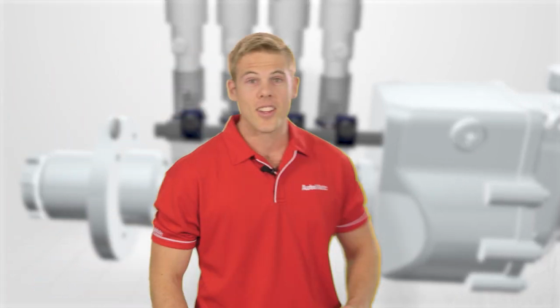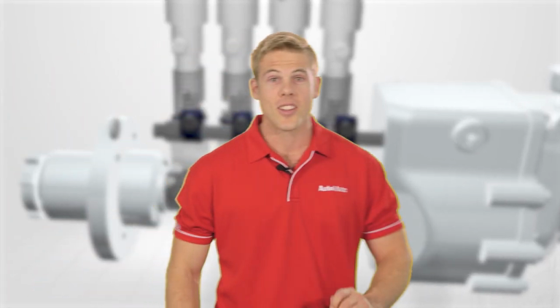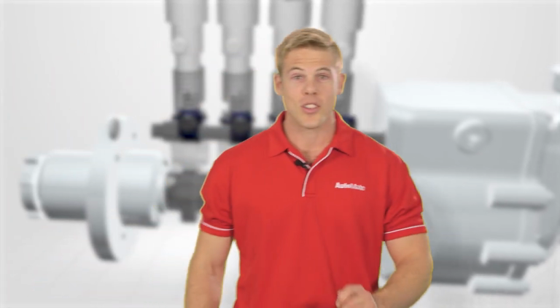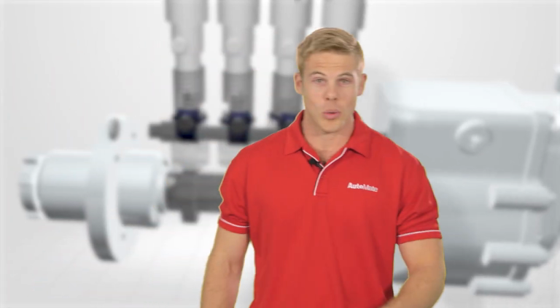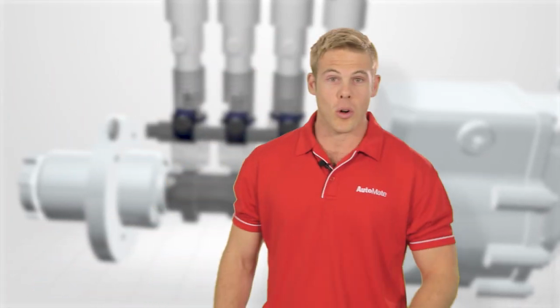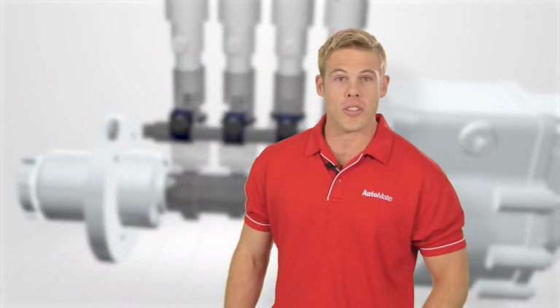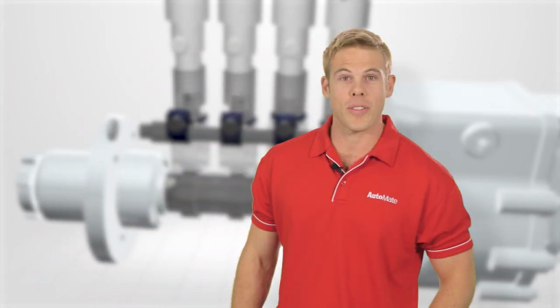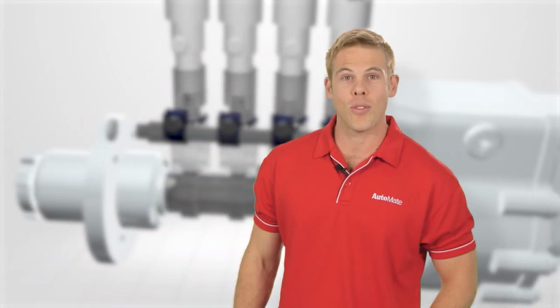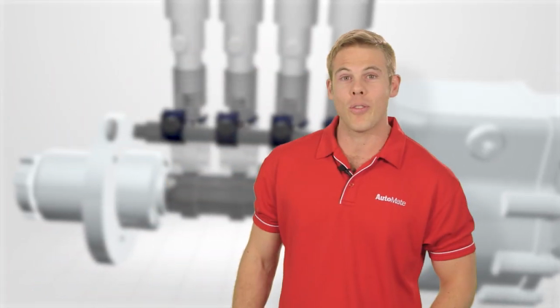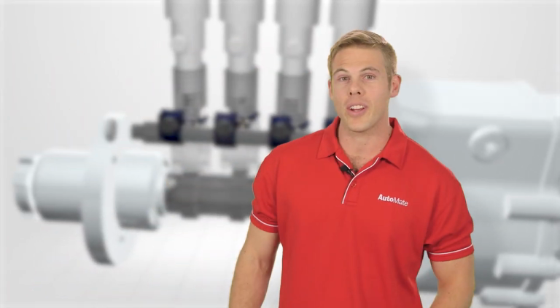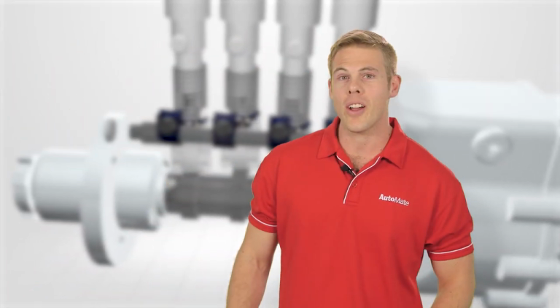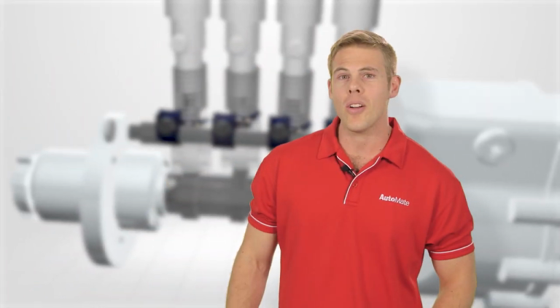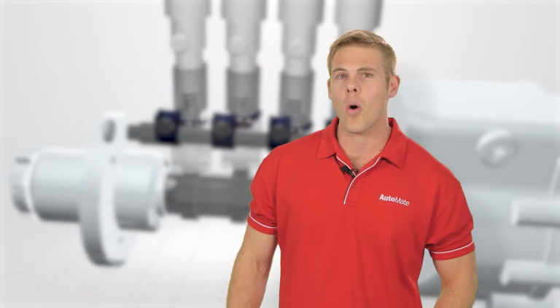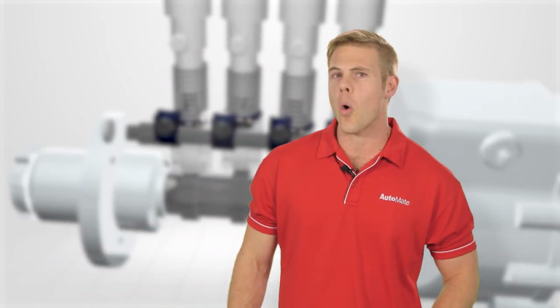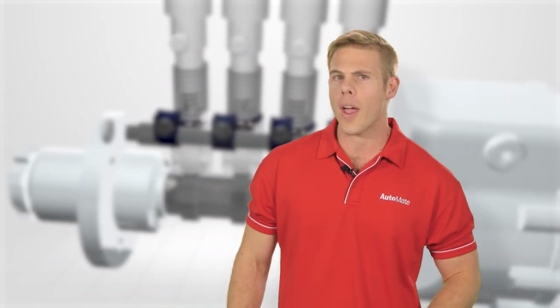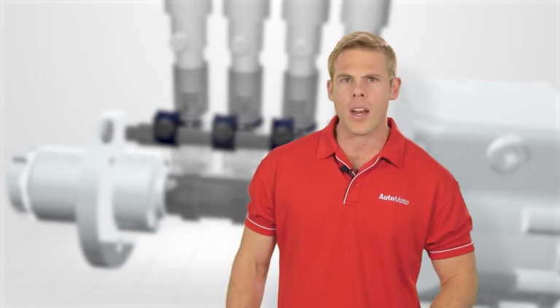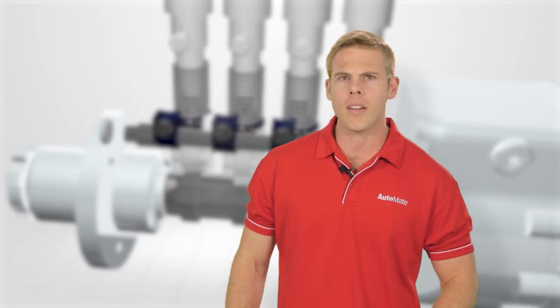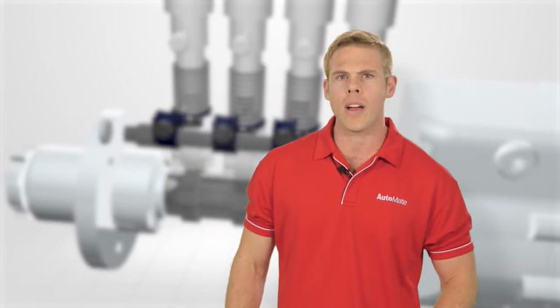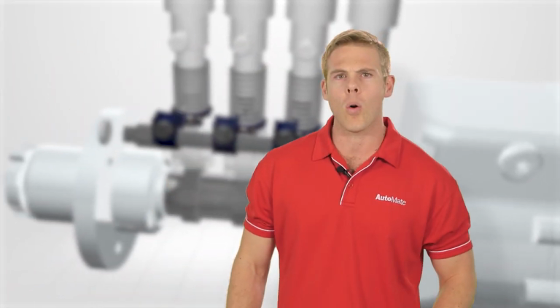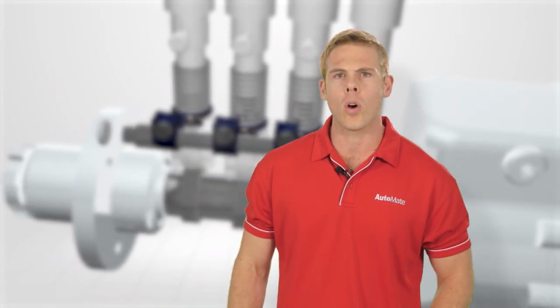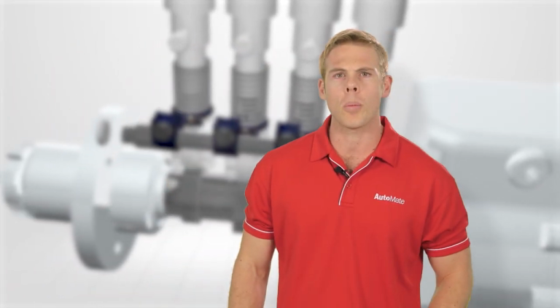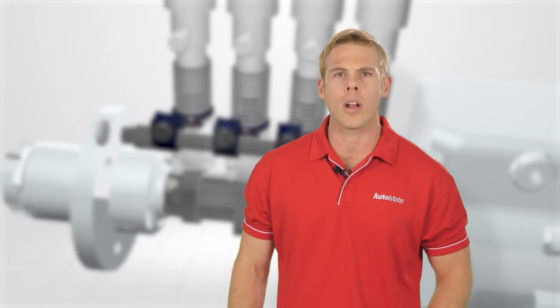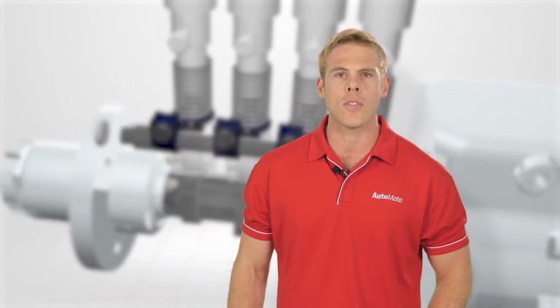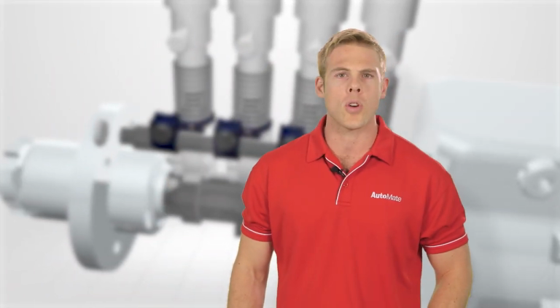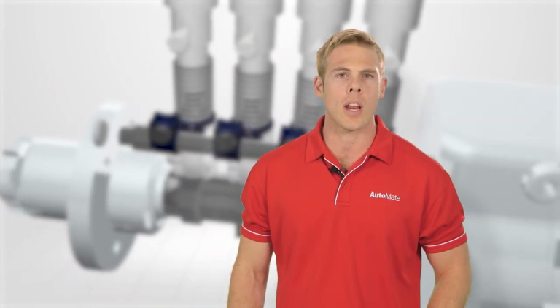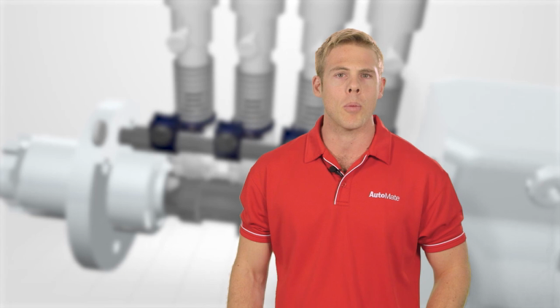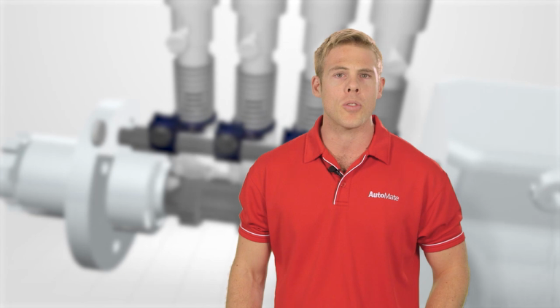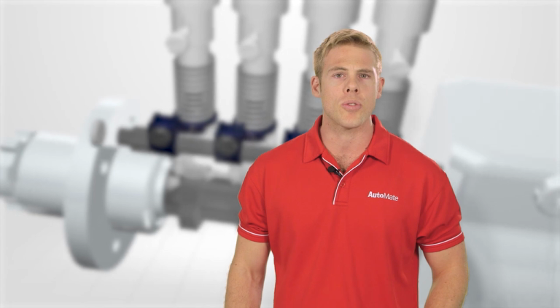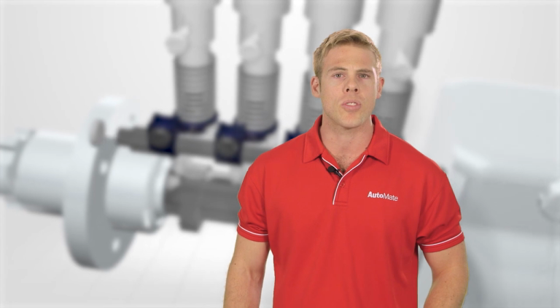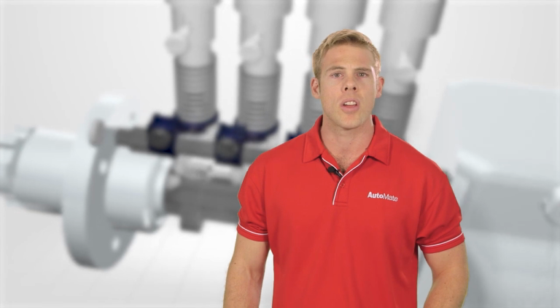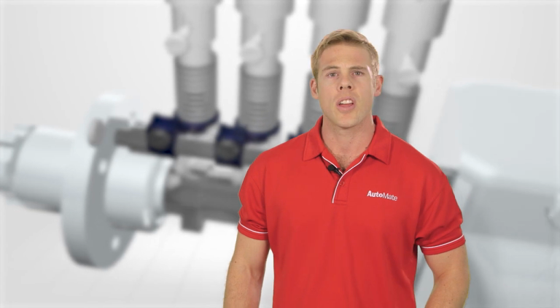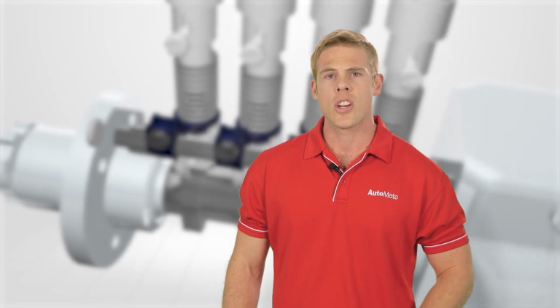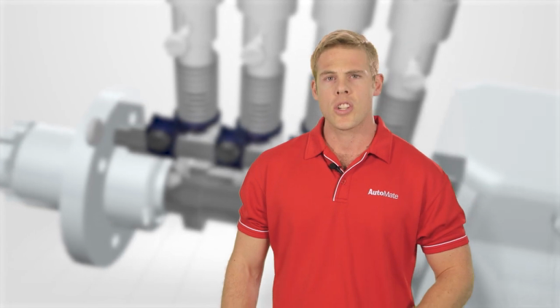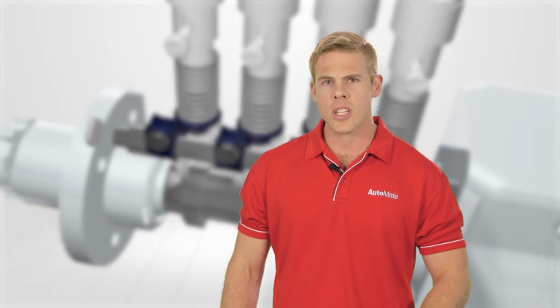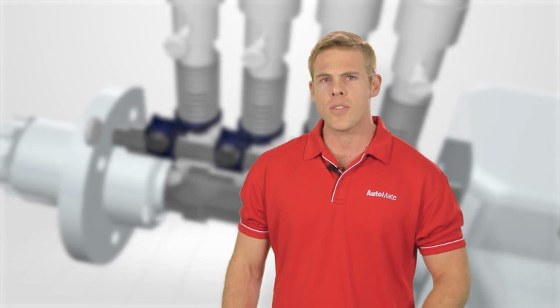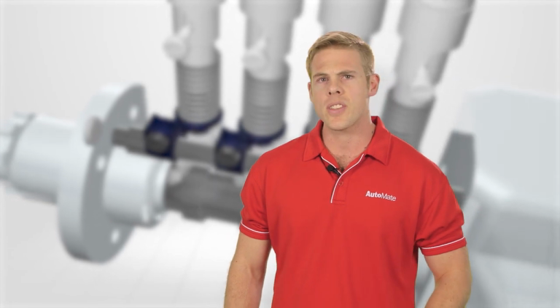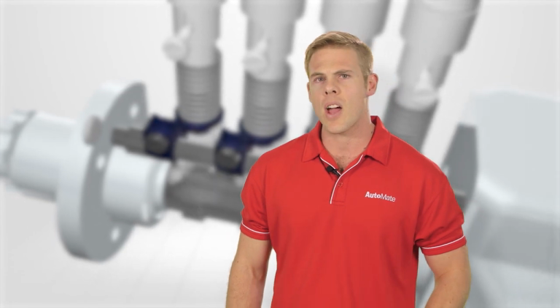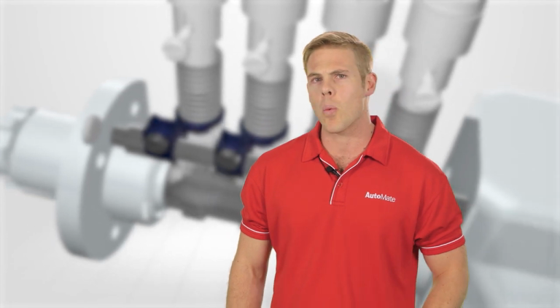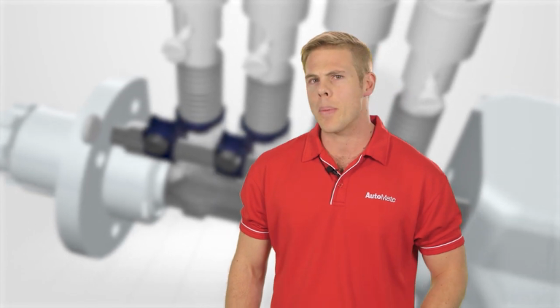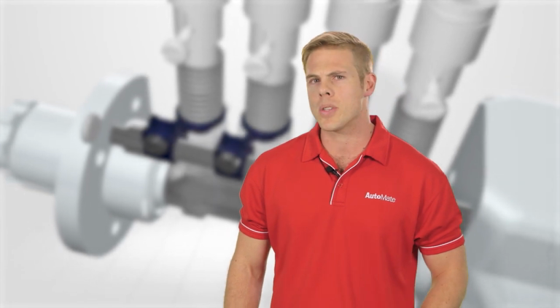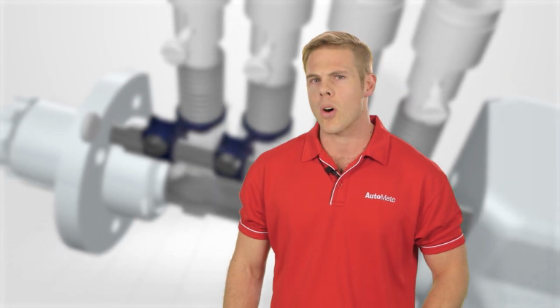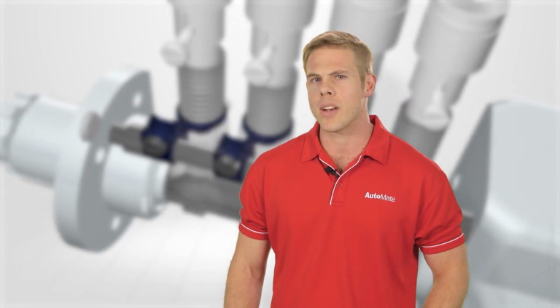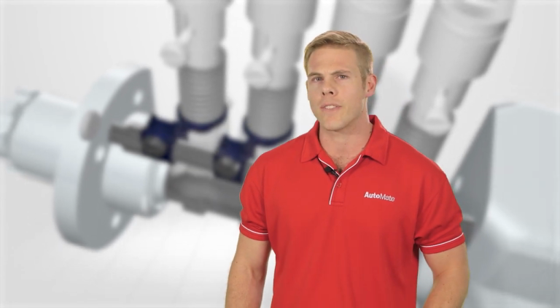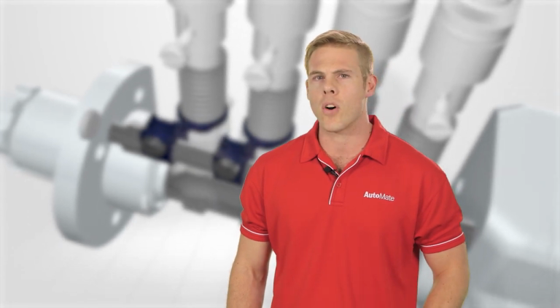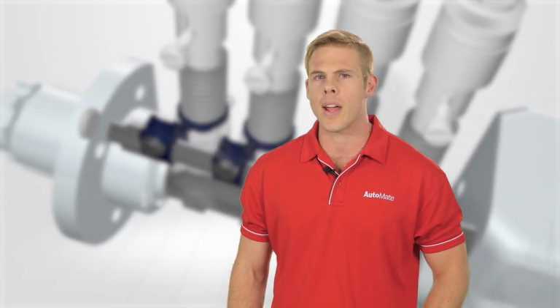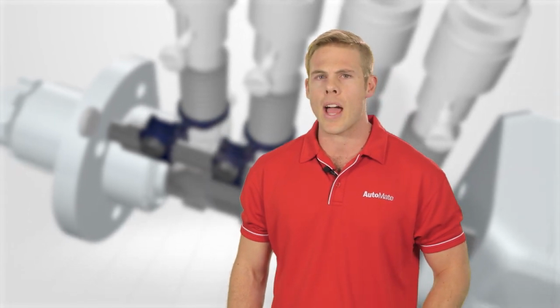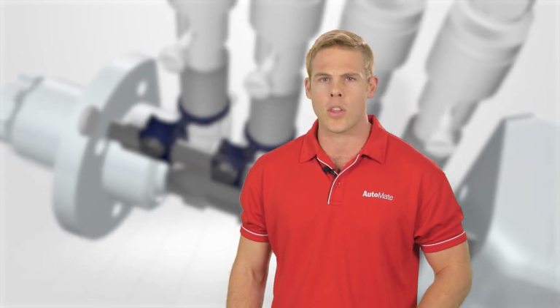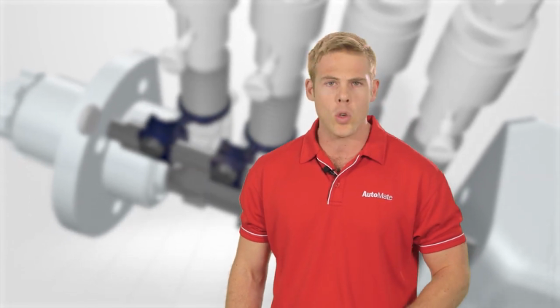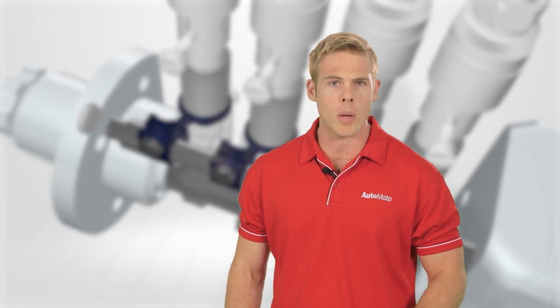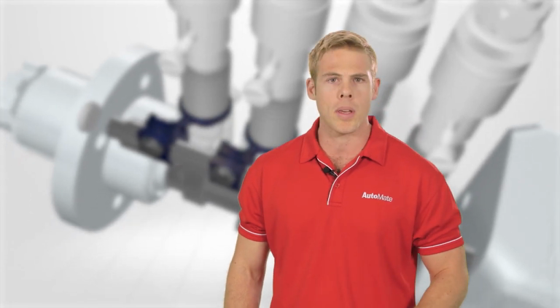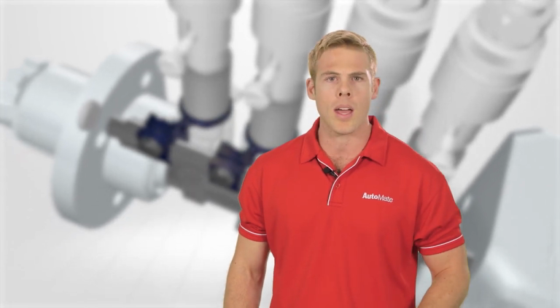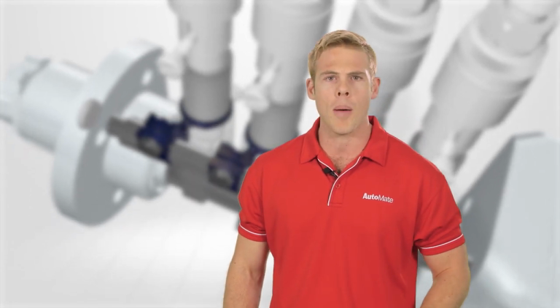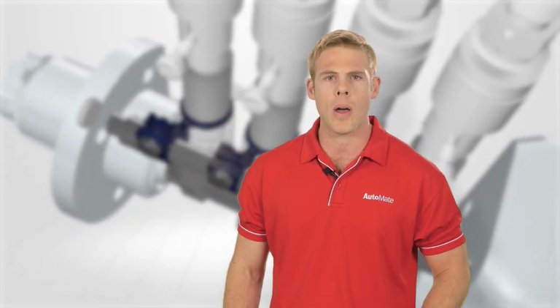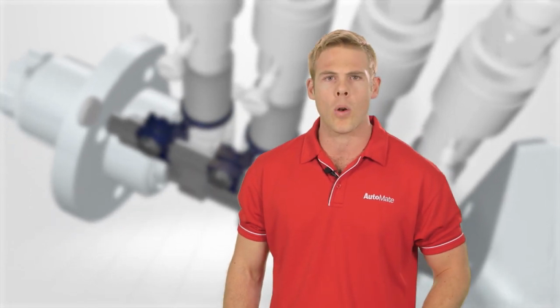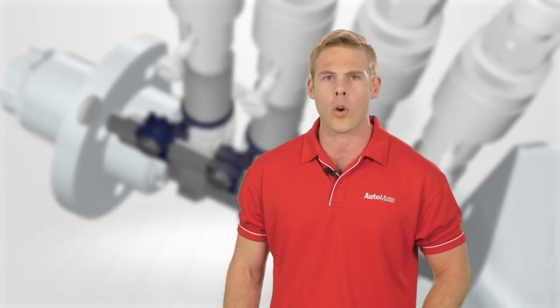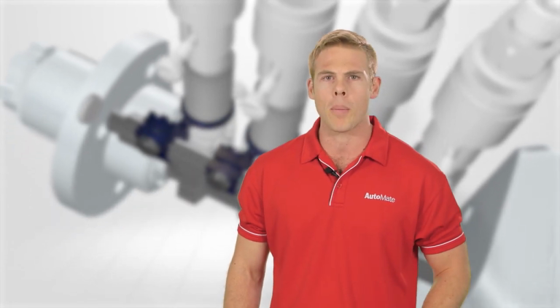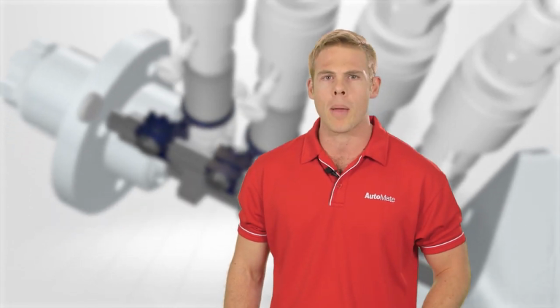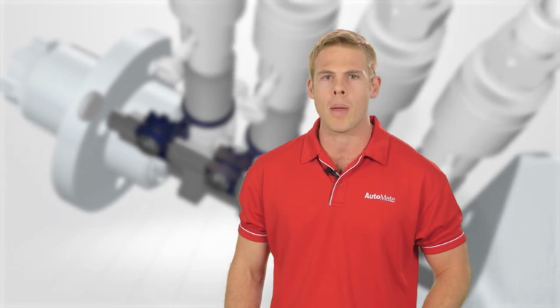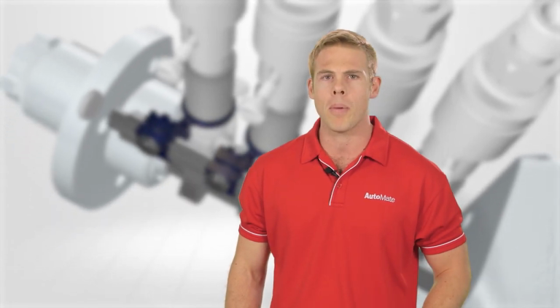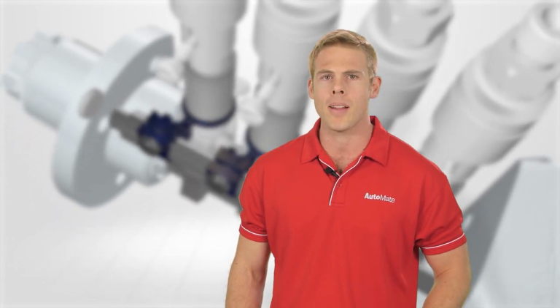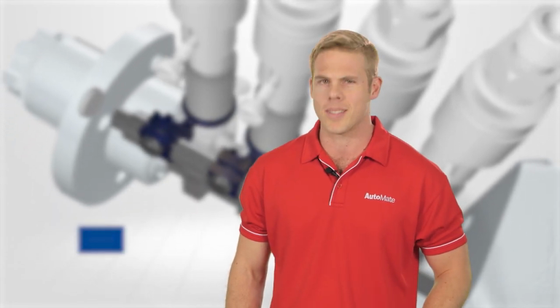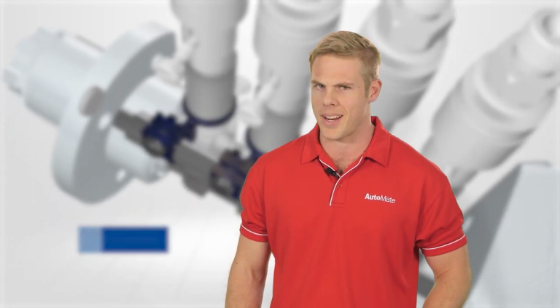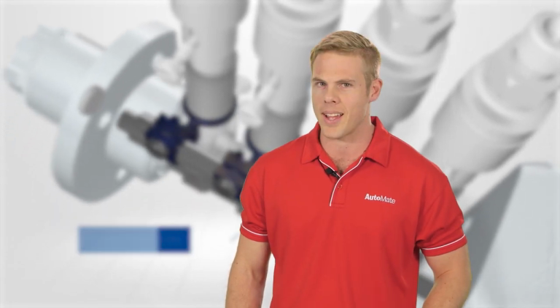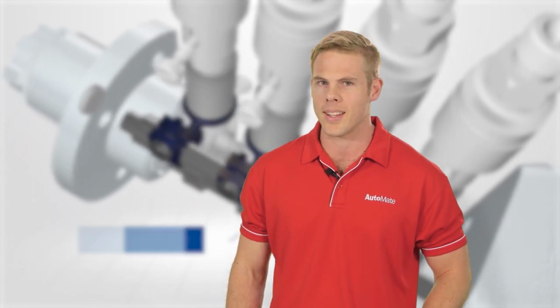To watch the full video or any of our automotive training modules, just visit our website to find out how you can become an Automate member today. Bye!